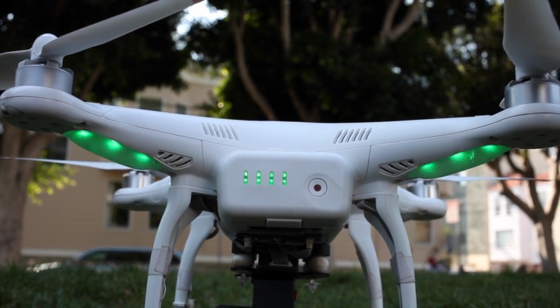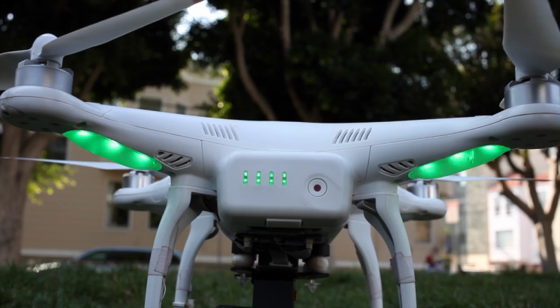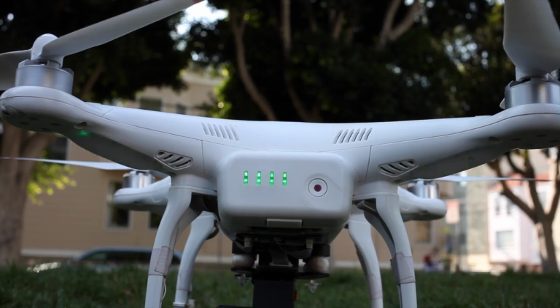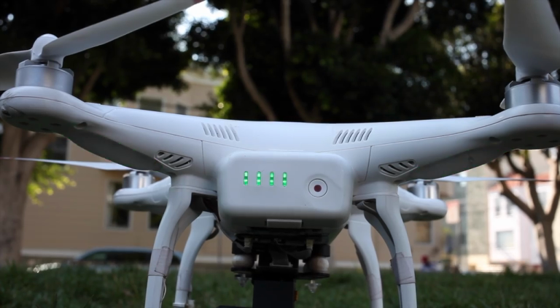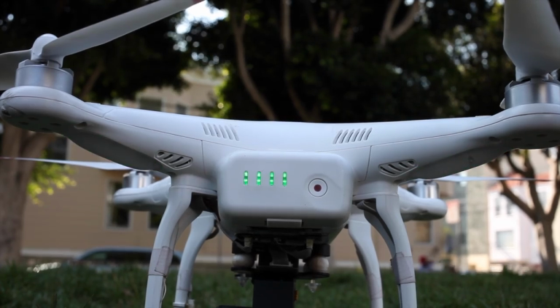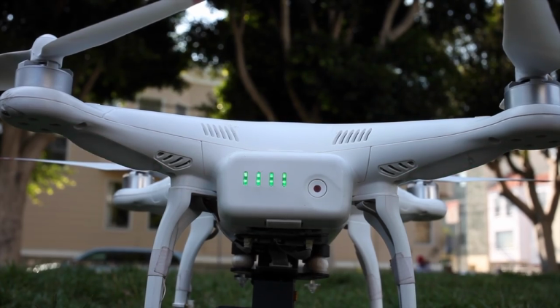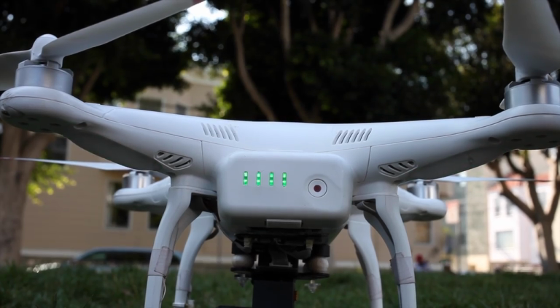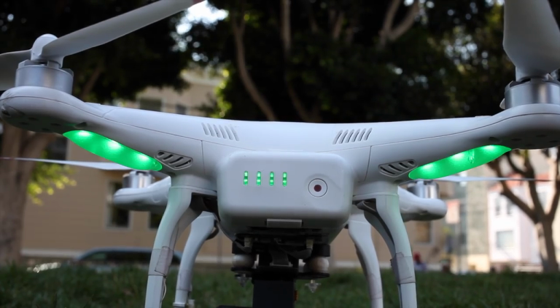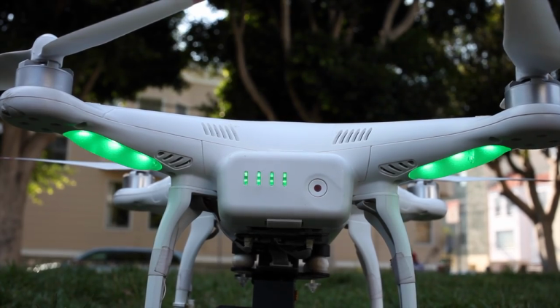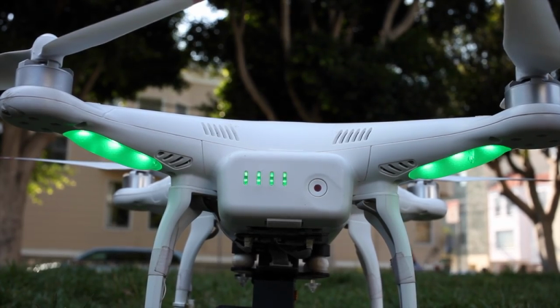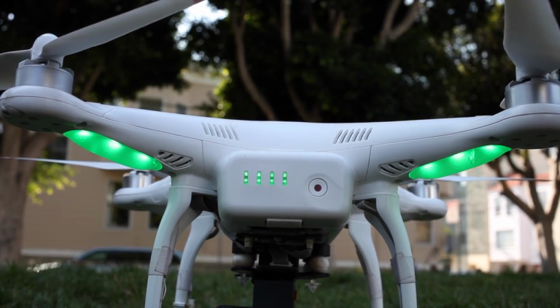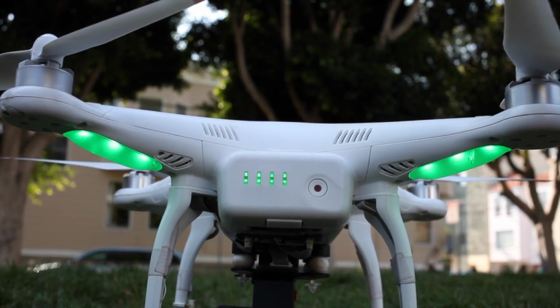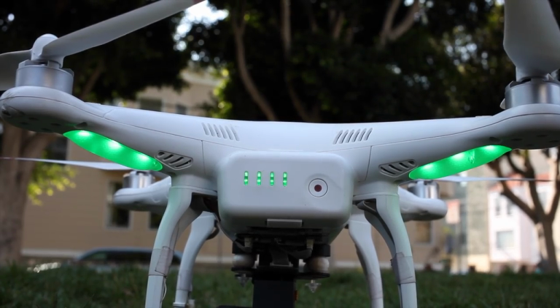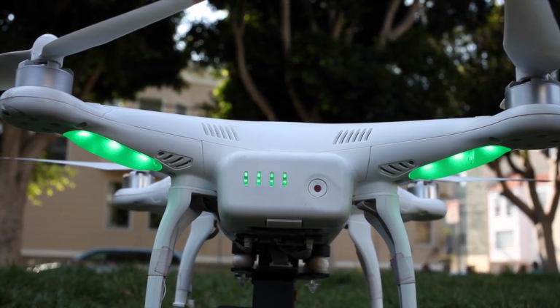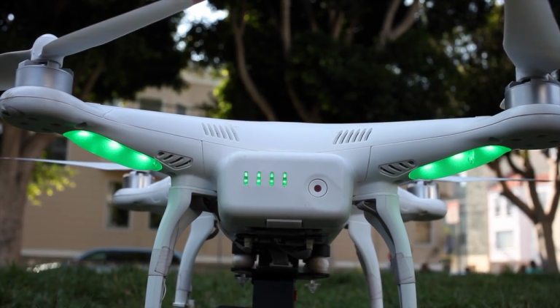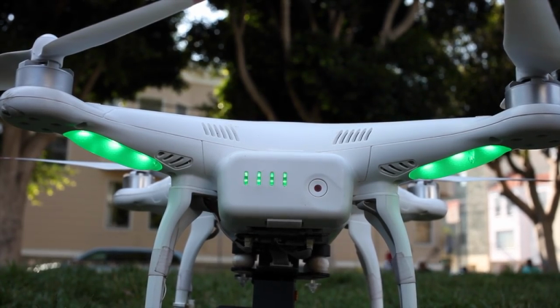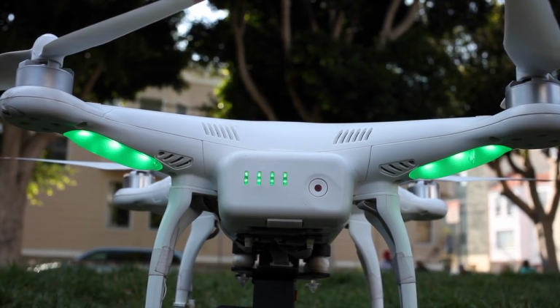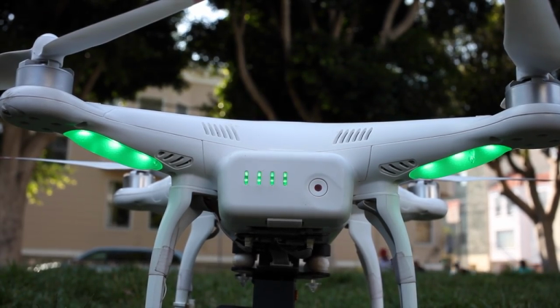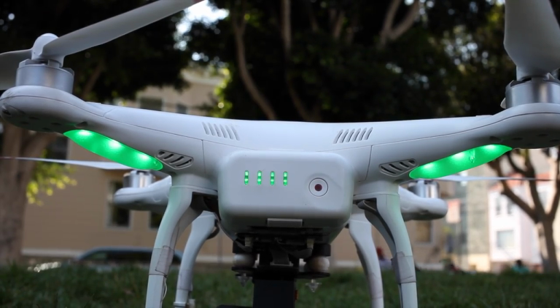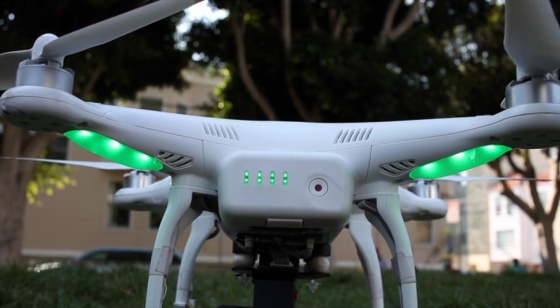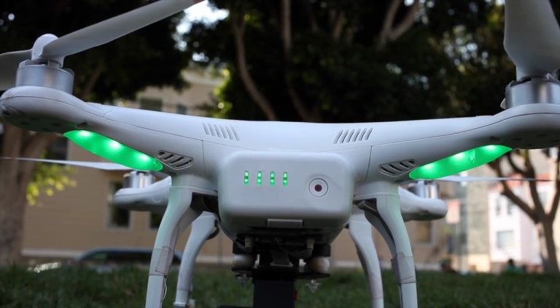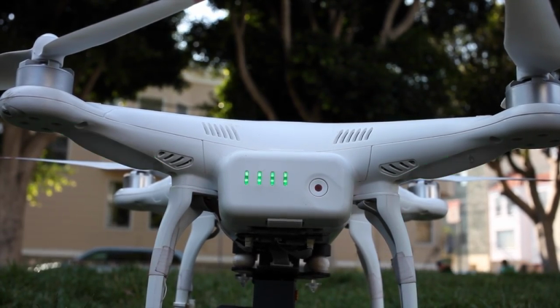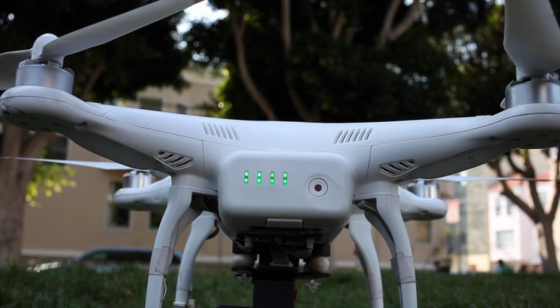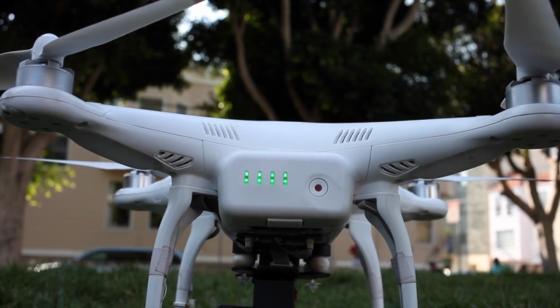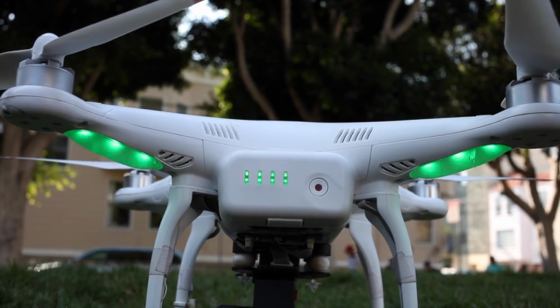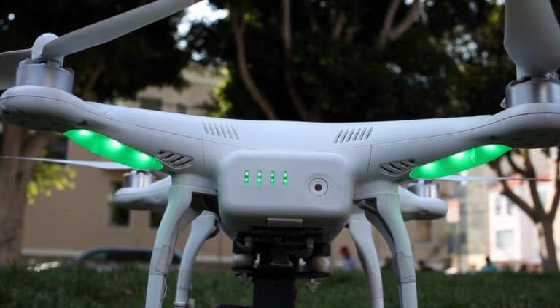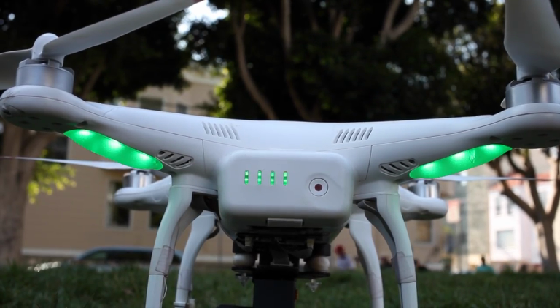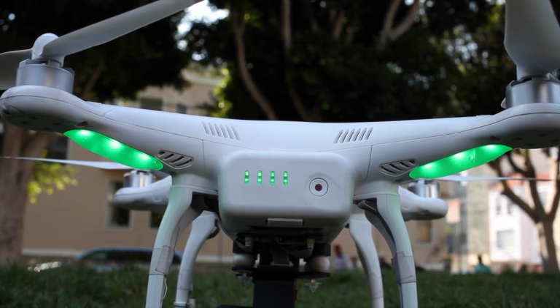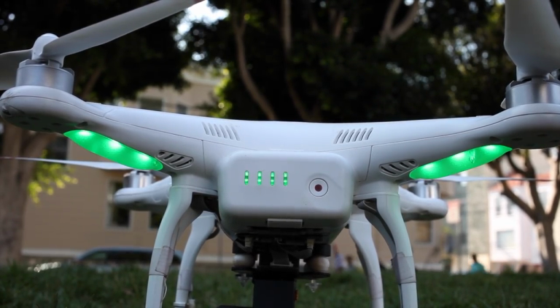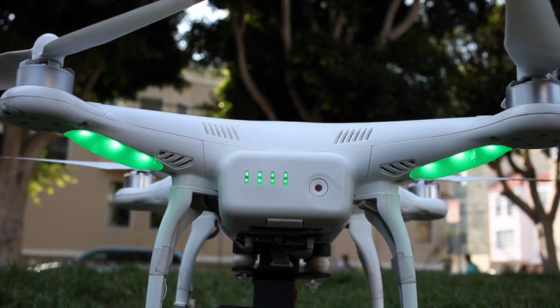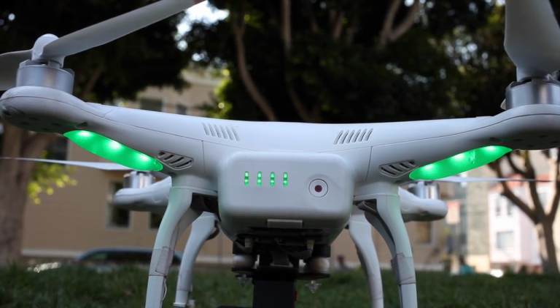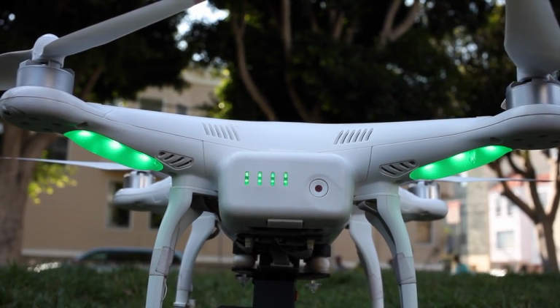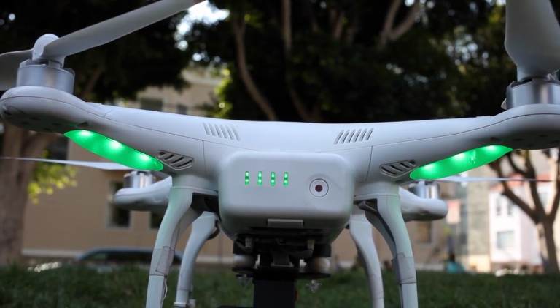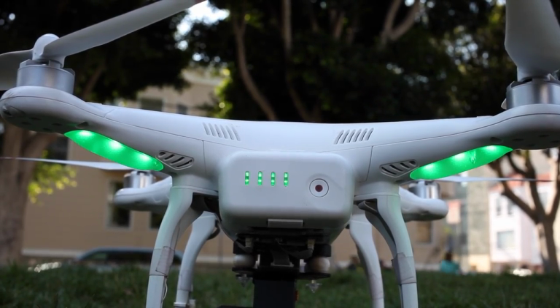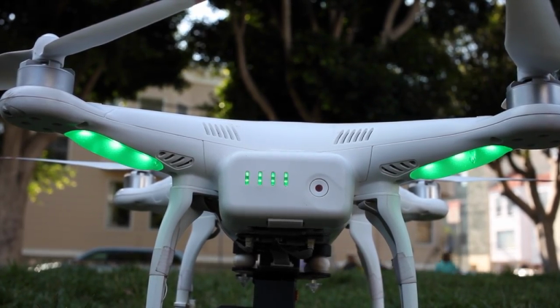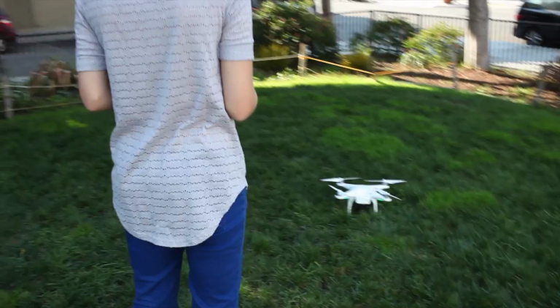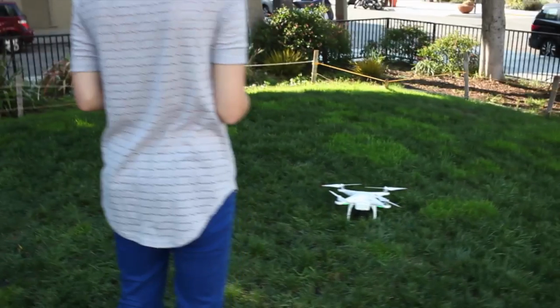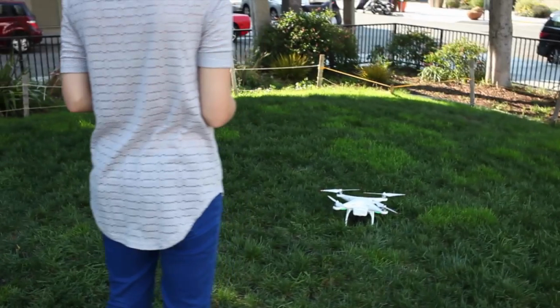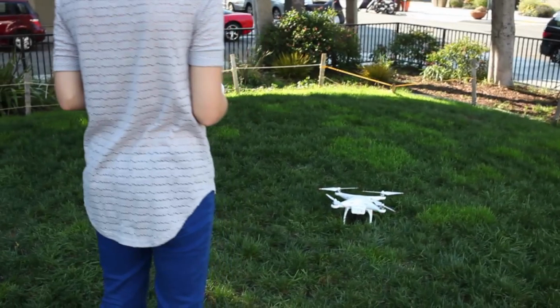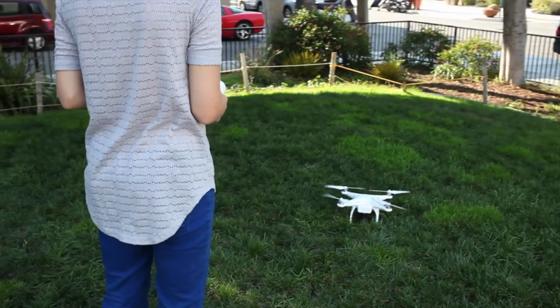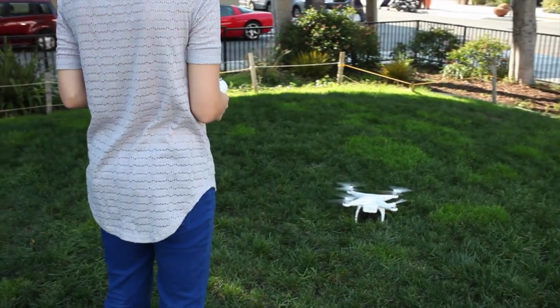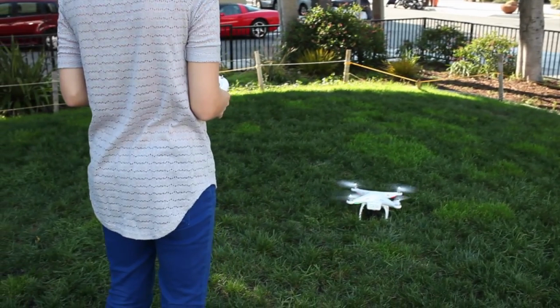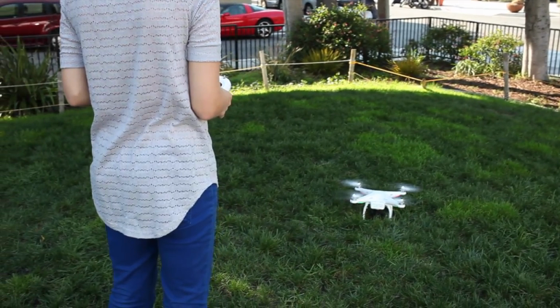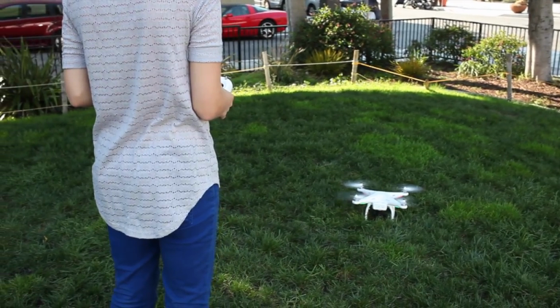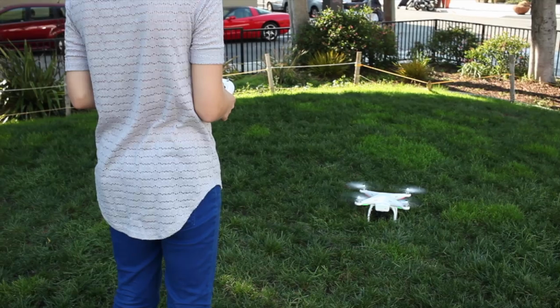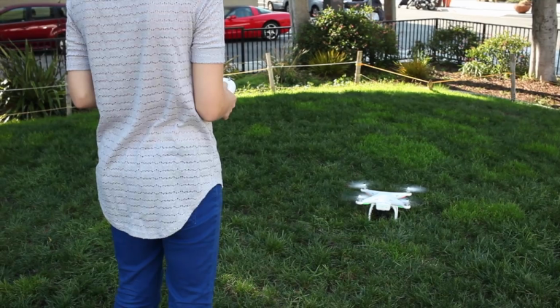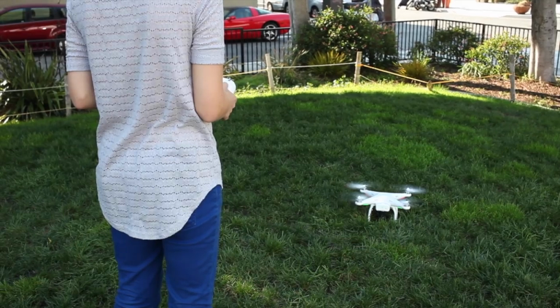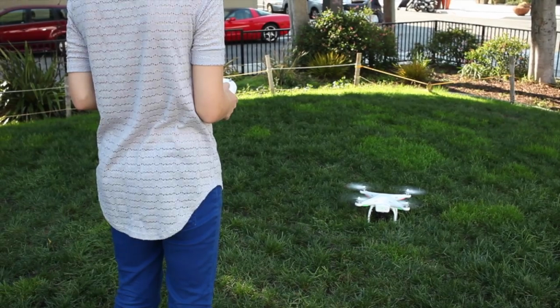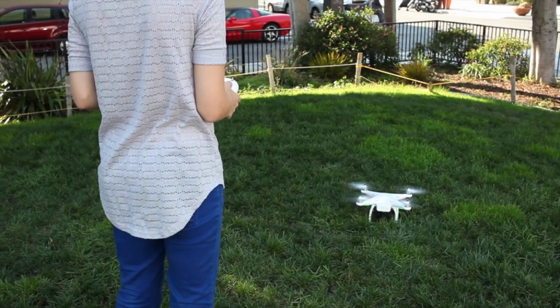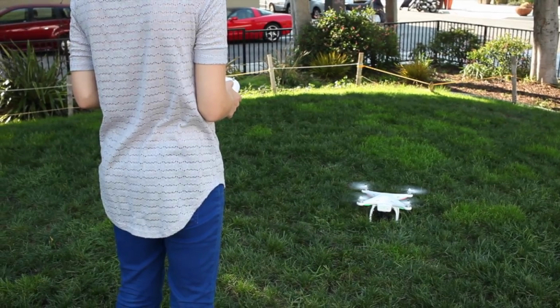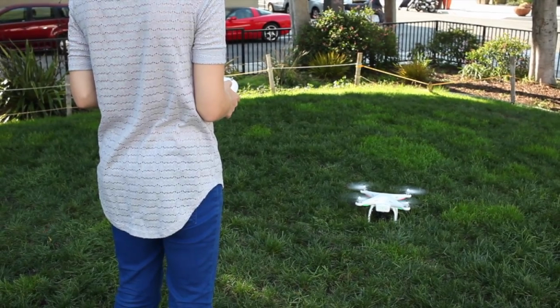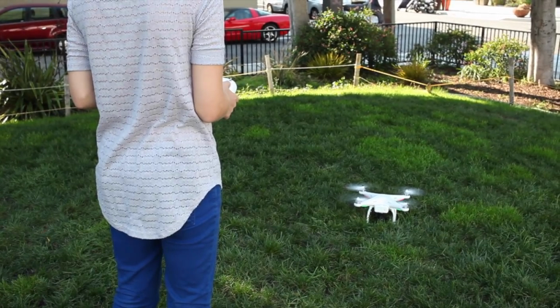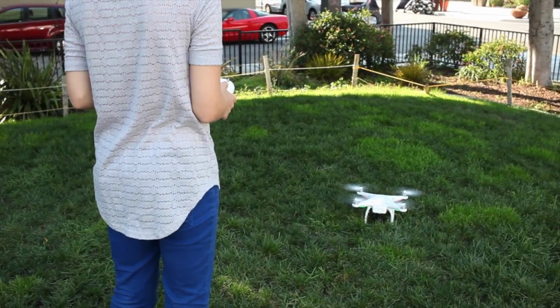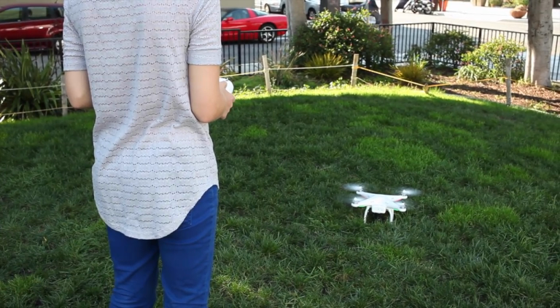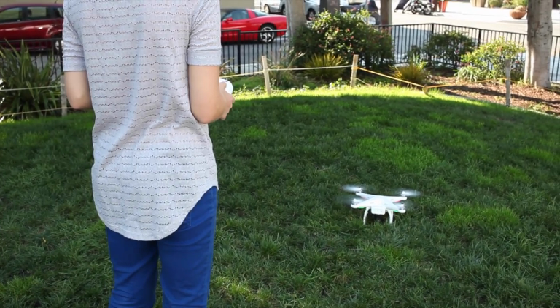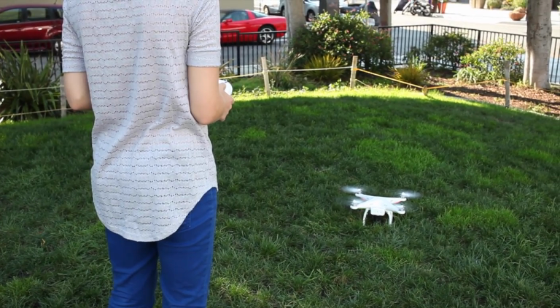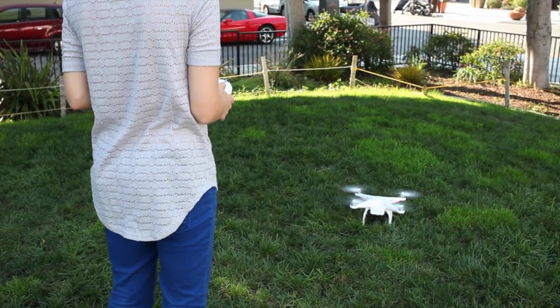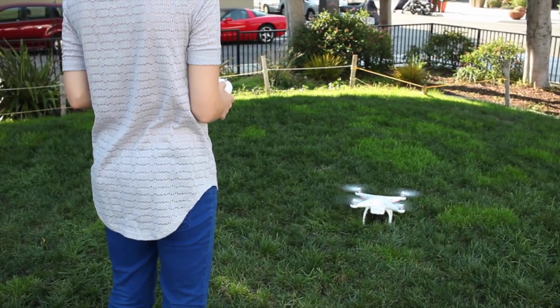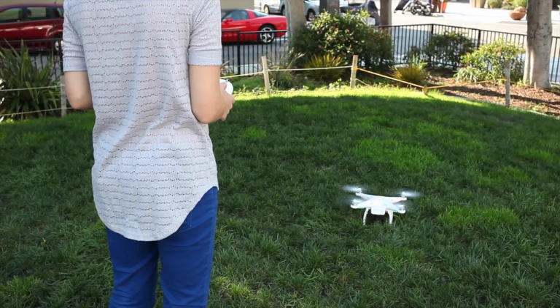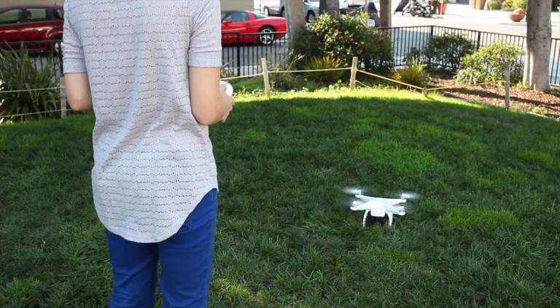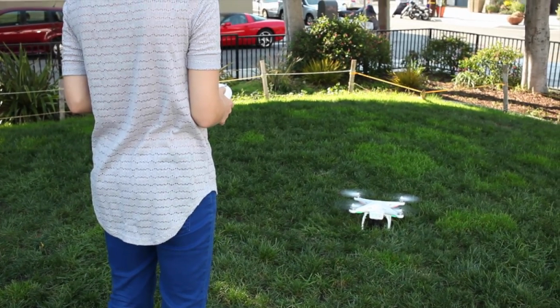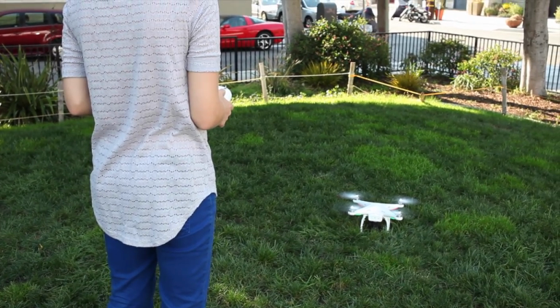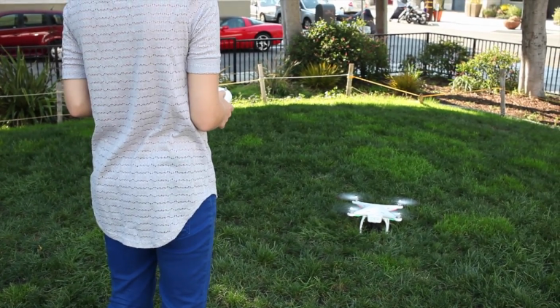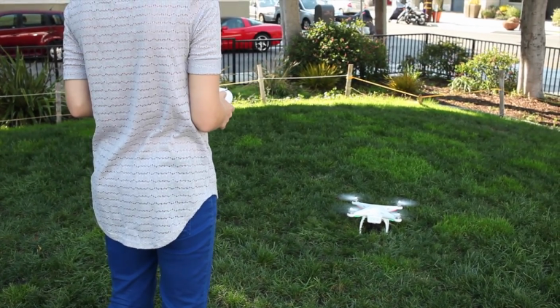And that's it! Once the Phantom indicates it's ready to fly with slow green flashing lights, you're ready for liftoff. Have fun!